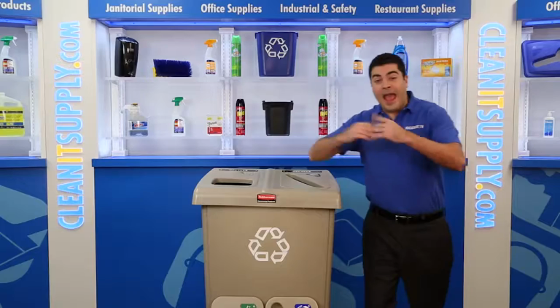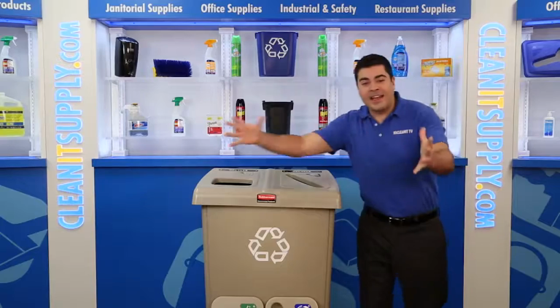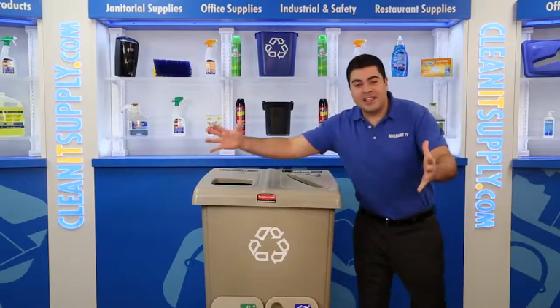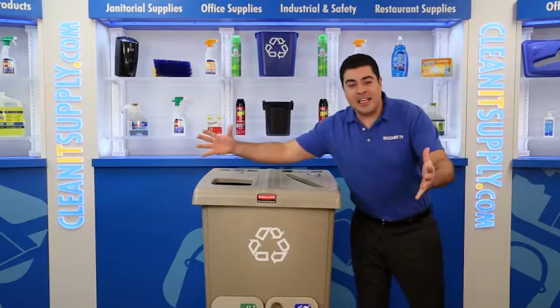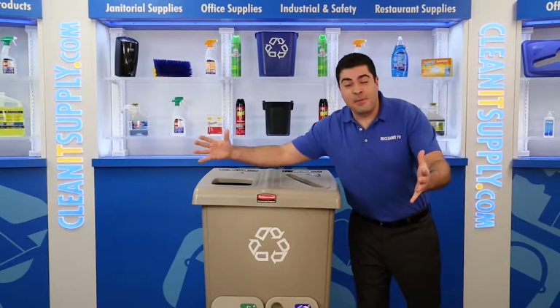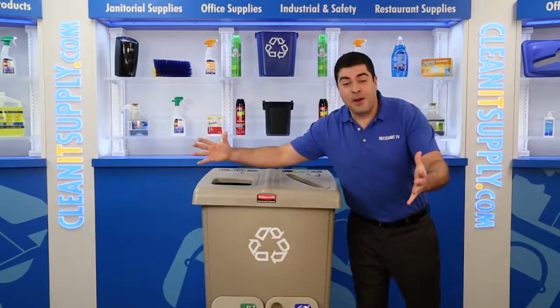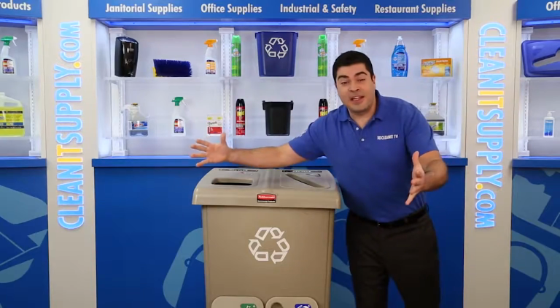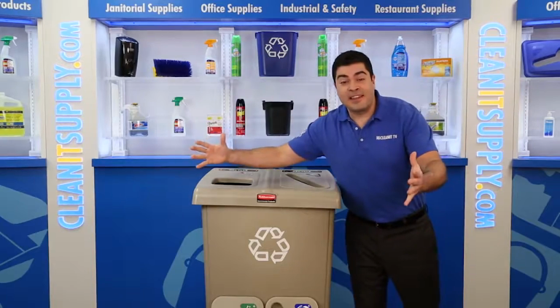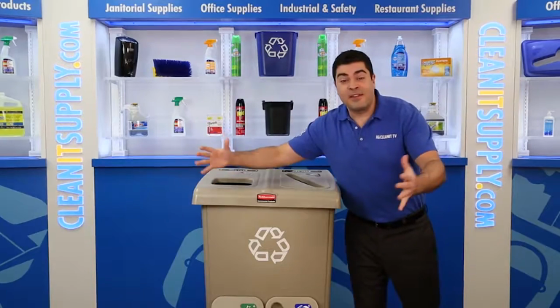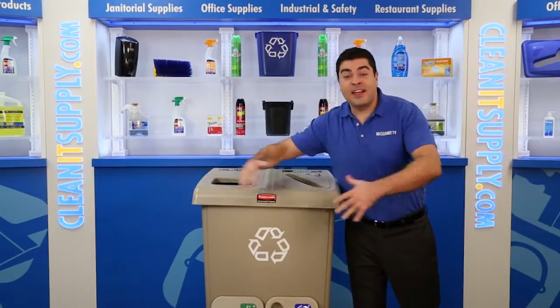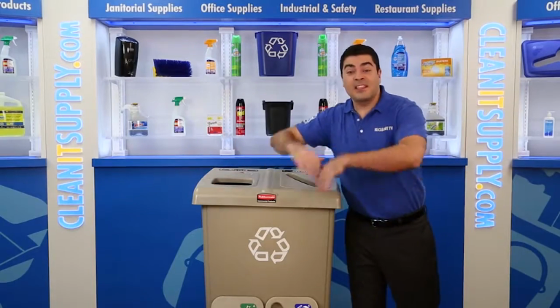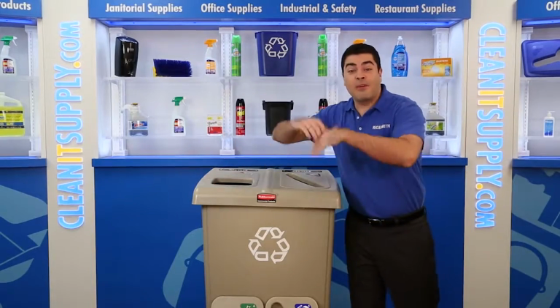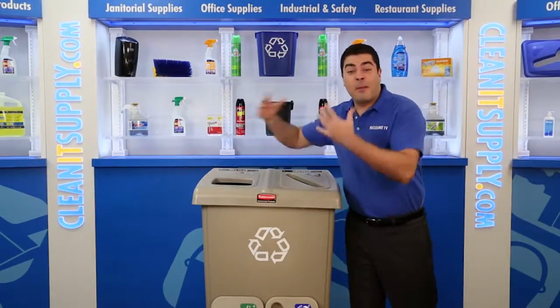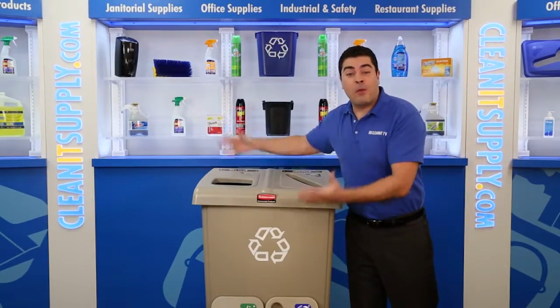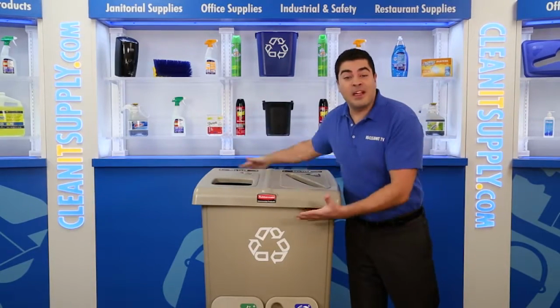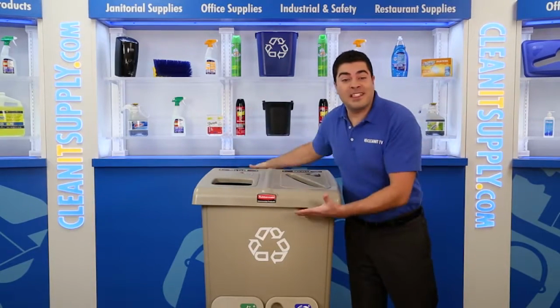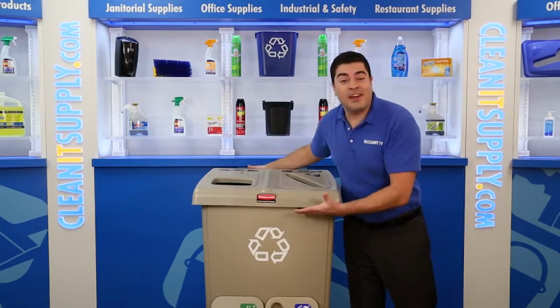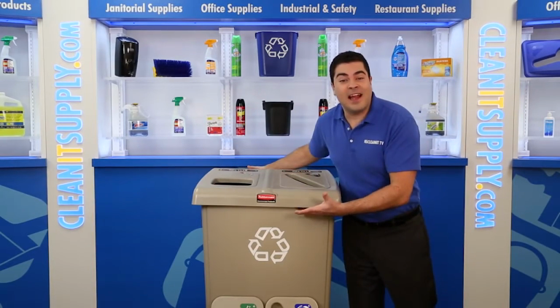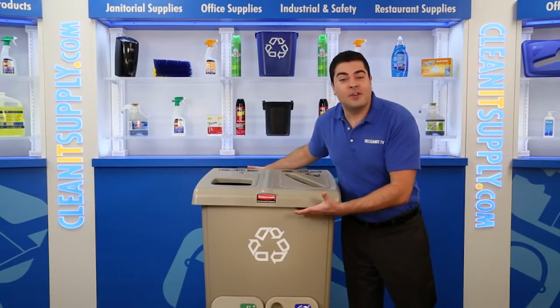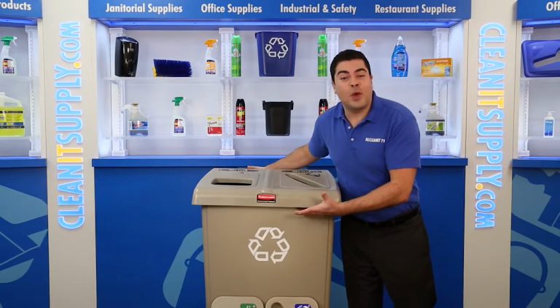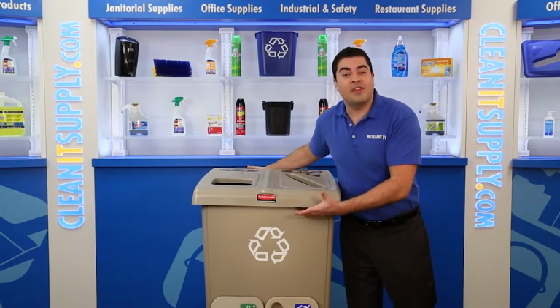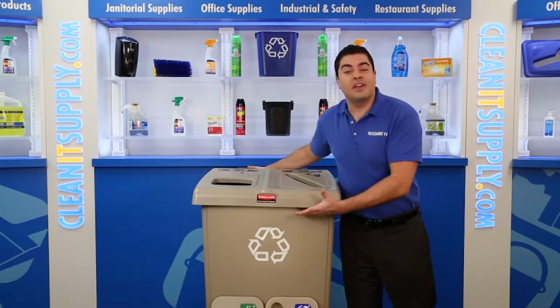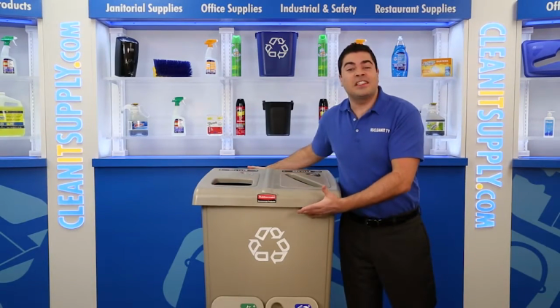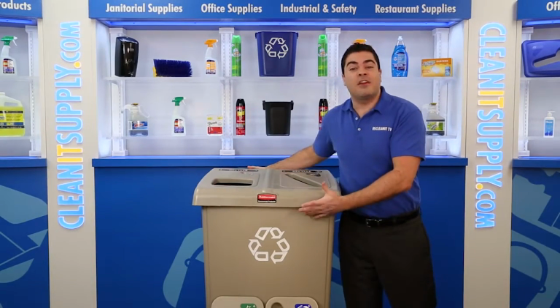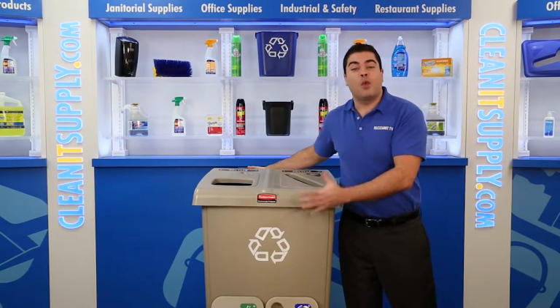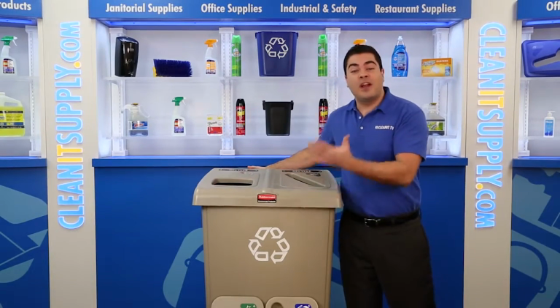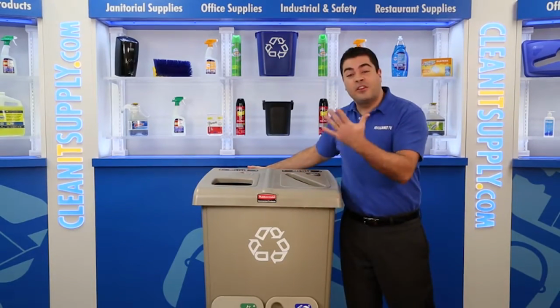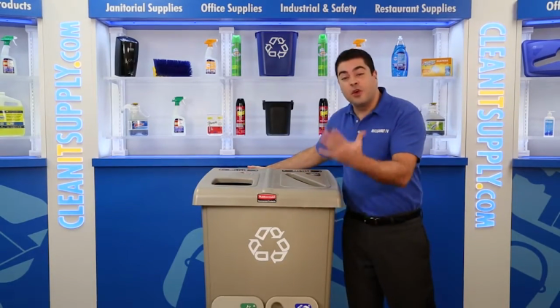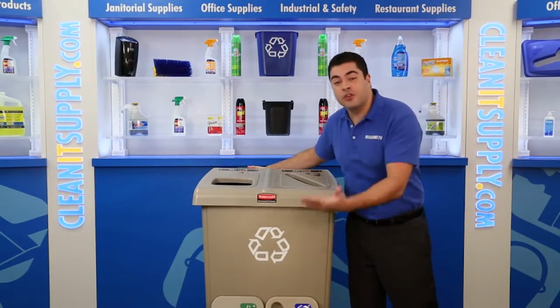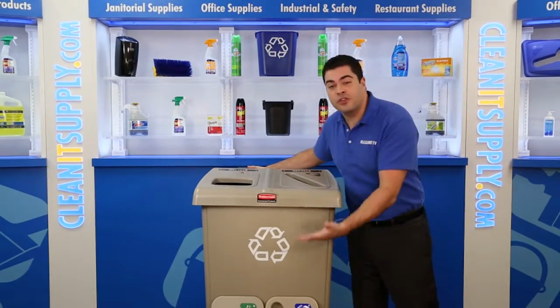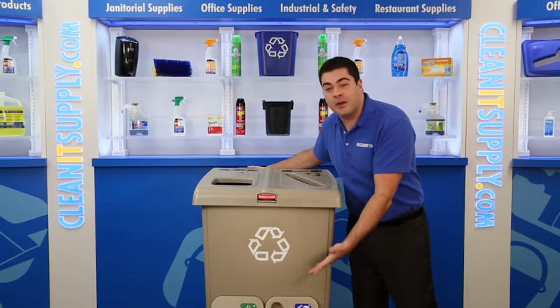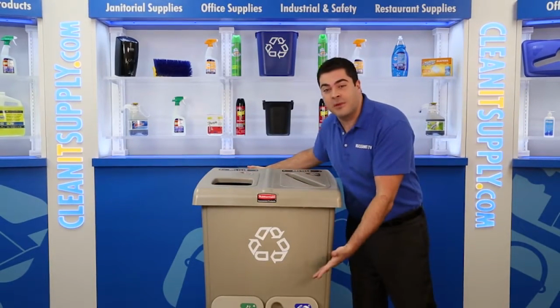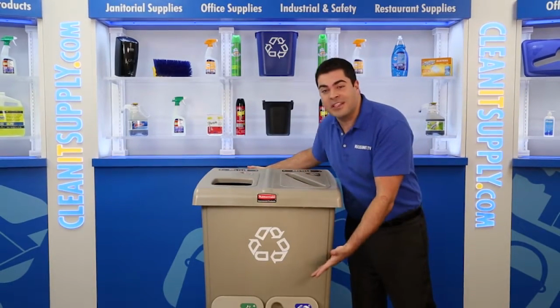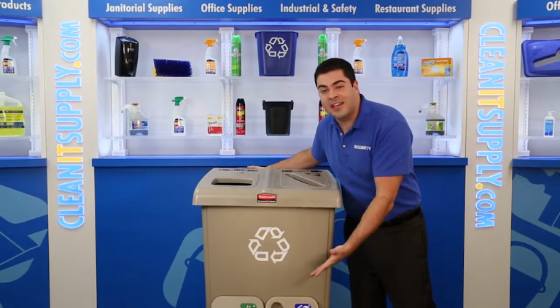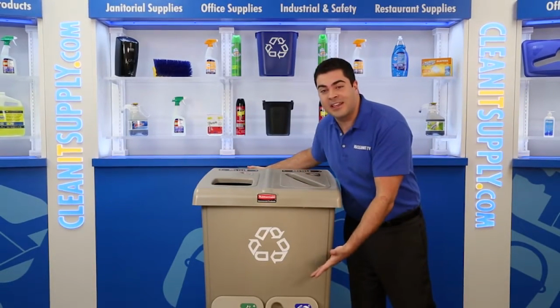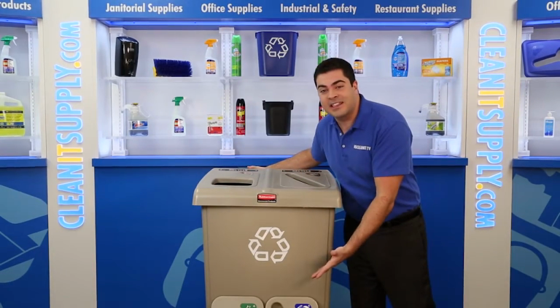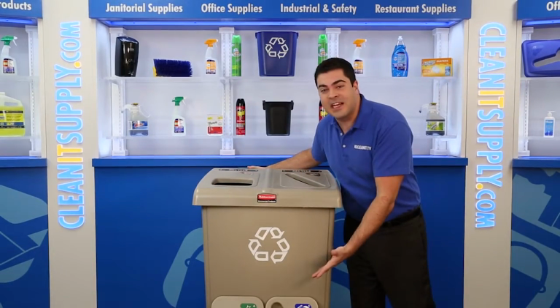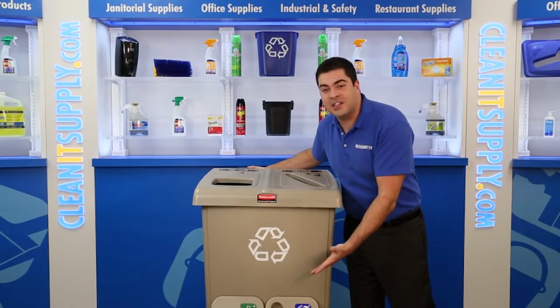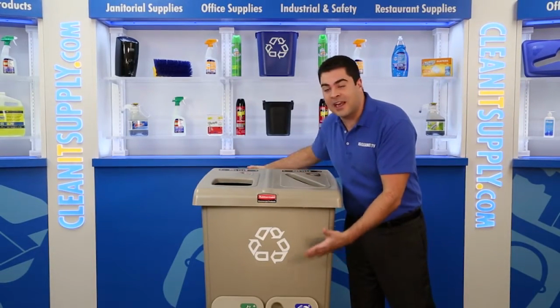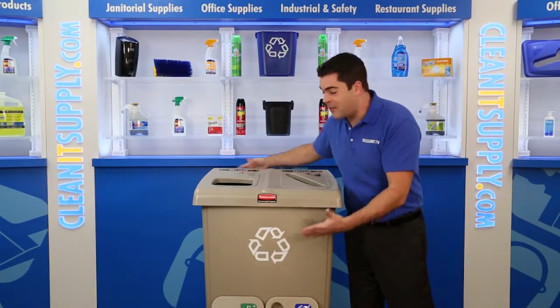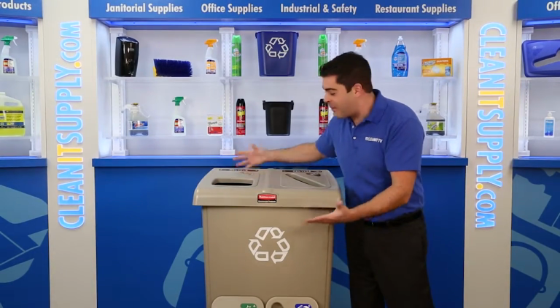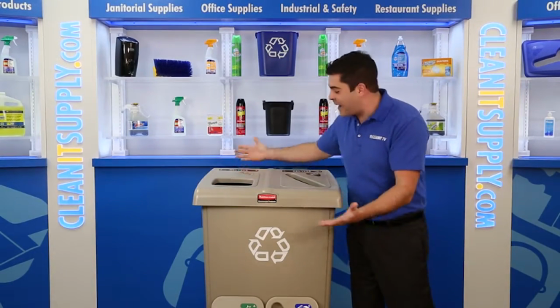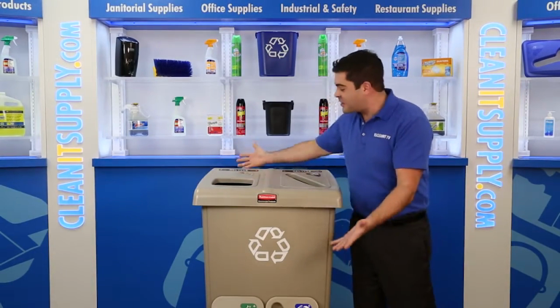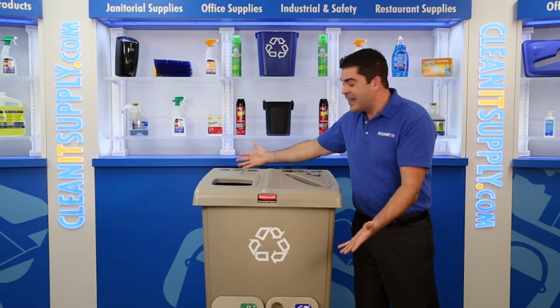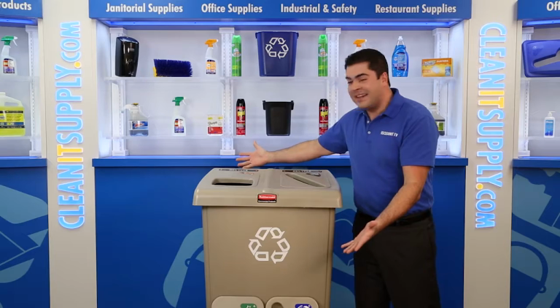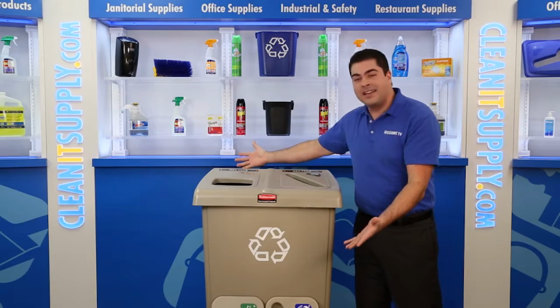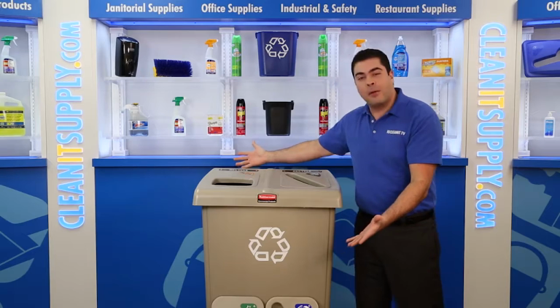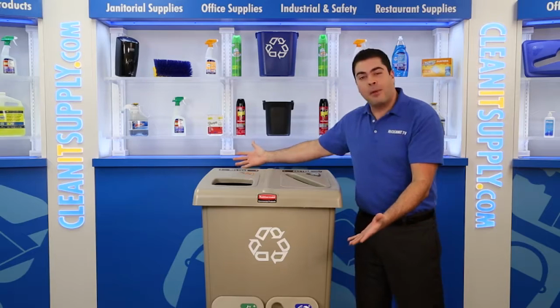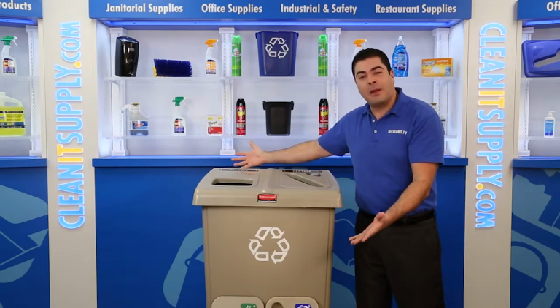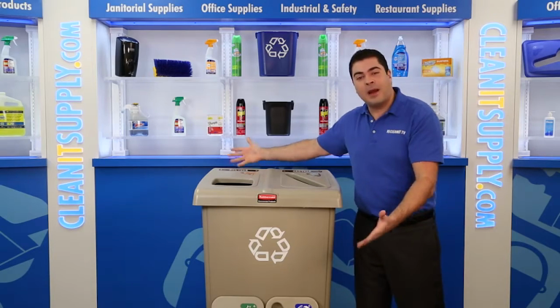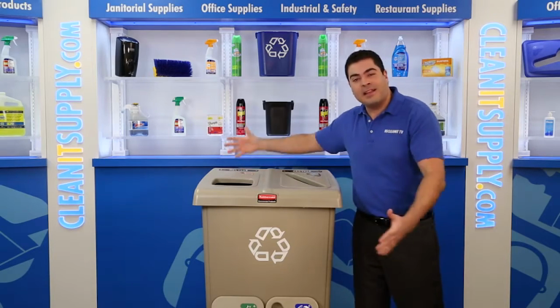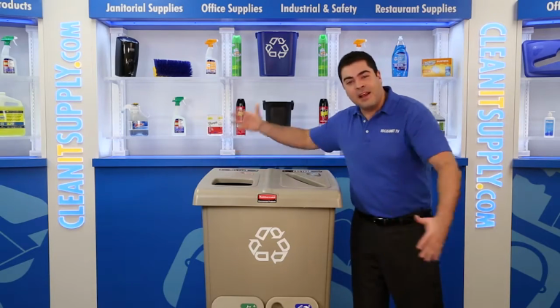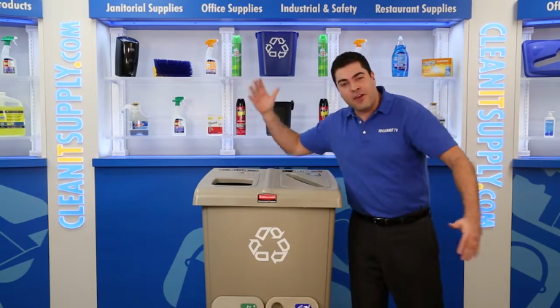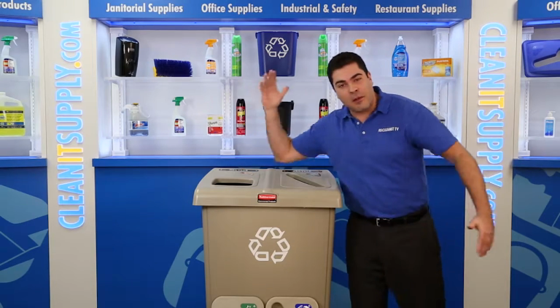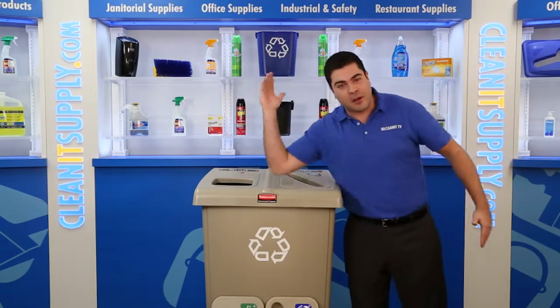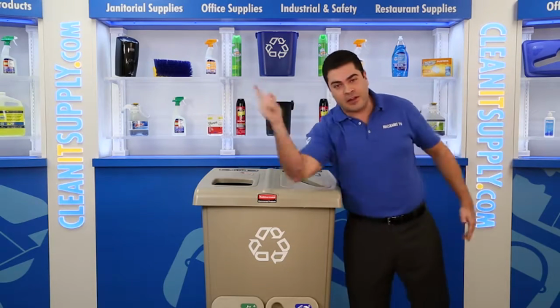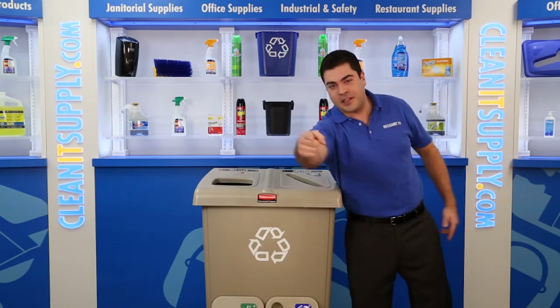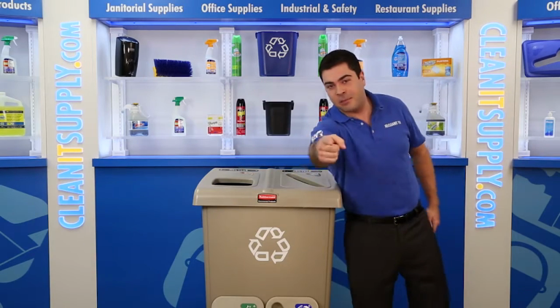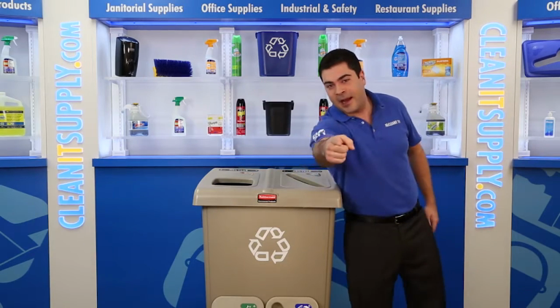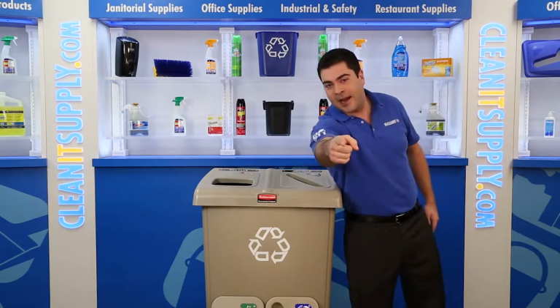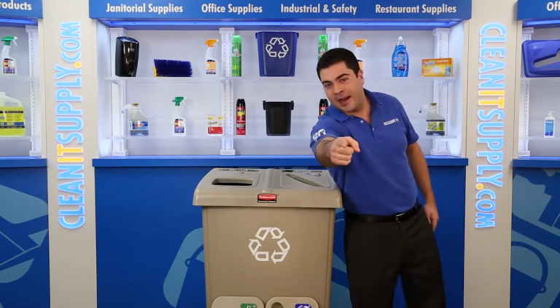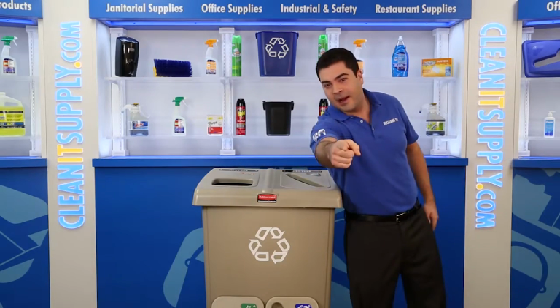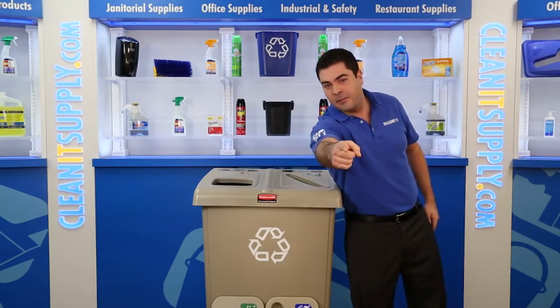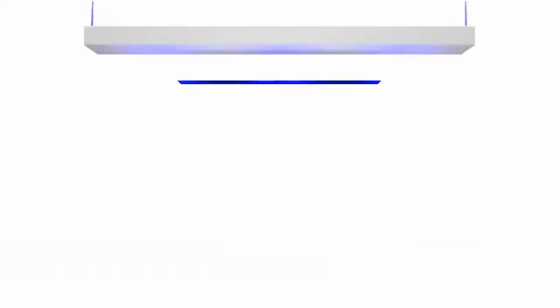Hey, this is C.P. on CleanIt TV, and this is the Rubbermaid 179-2371 2-Stream Recycling Station in Beige. Detail product breakdown available at CleanItSupply.com.